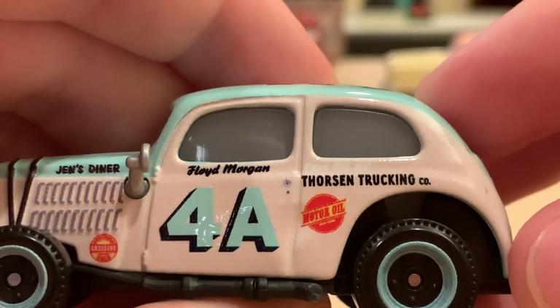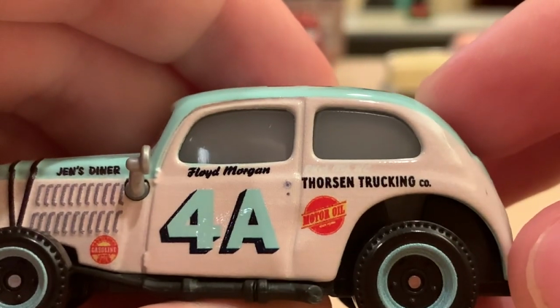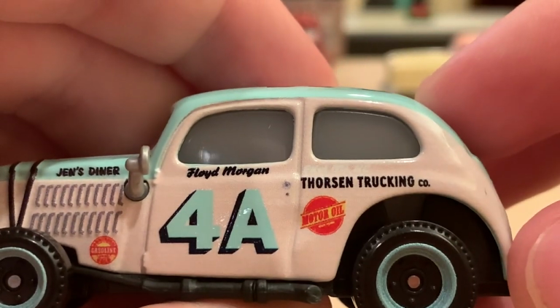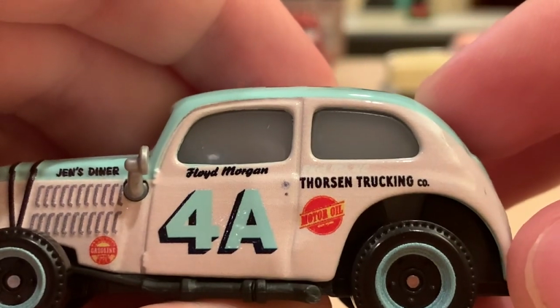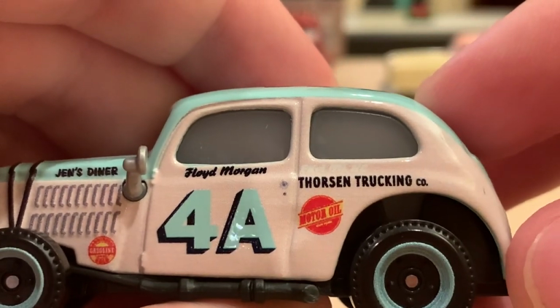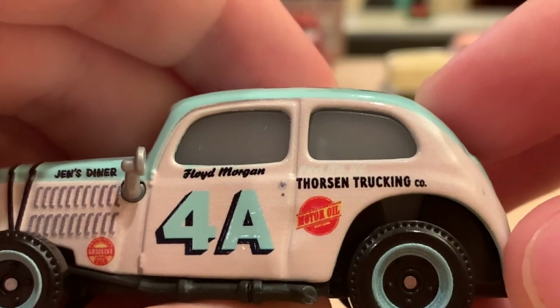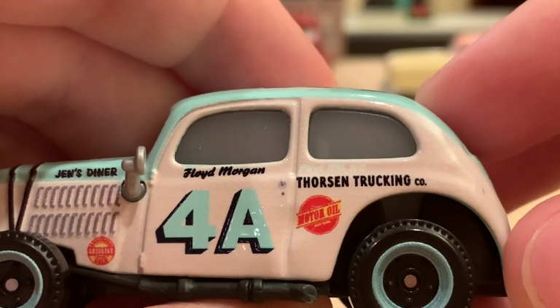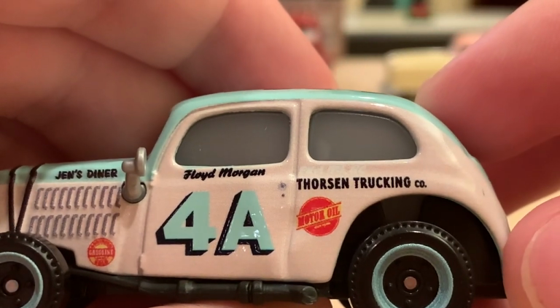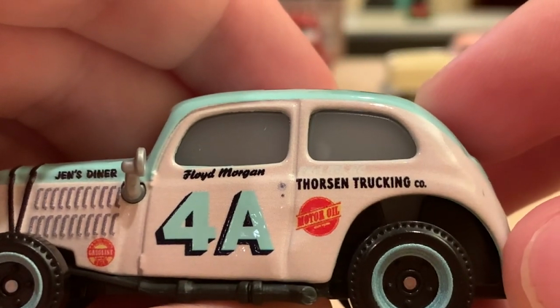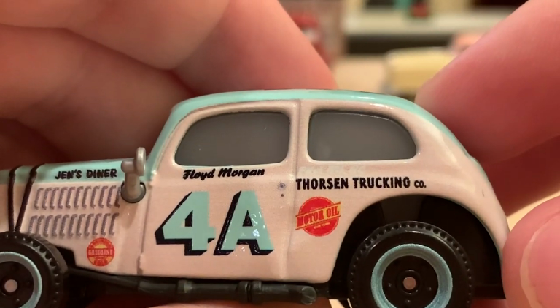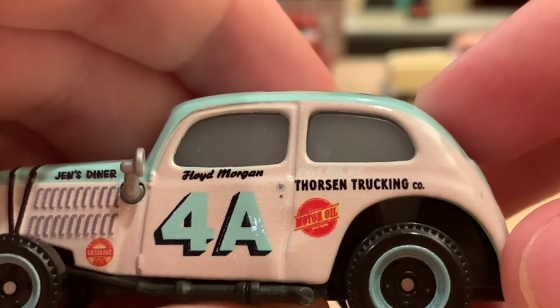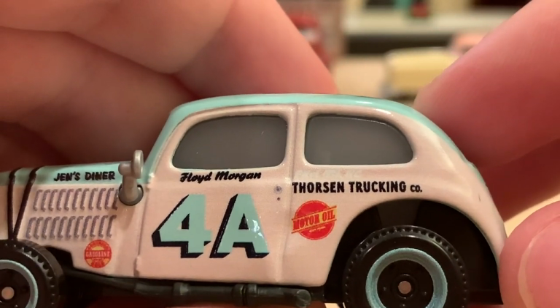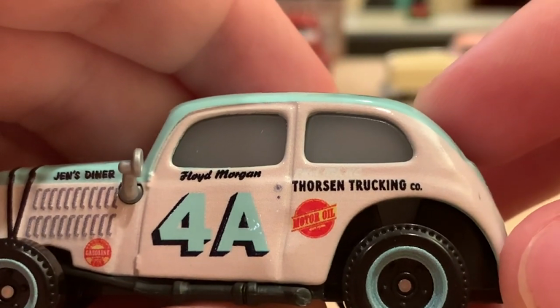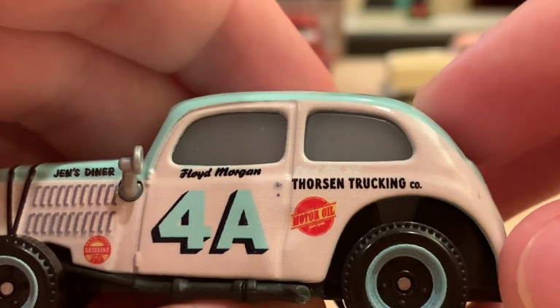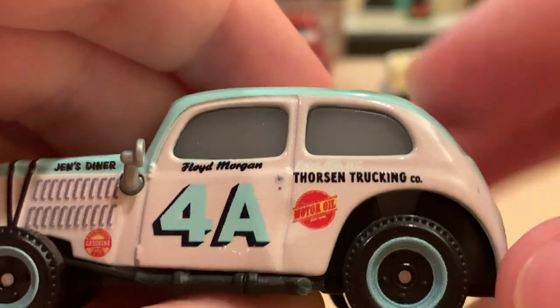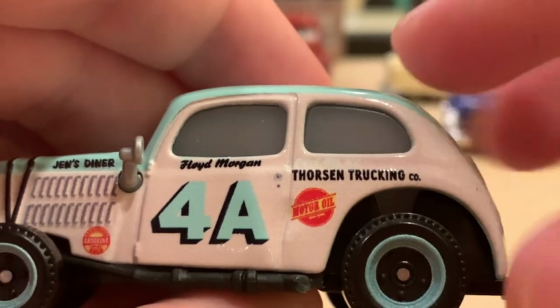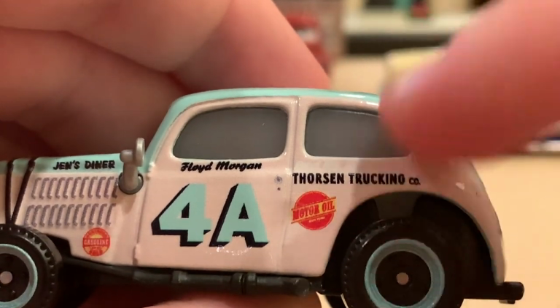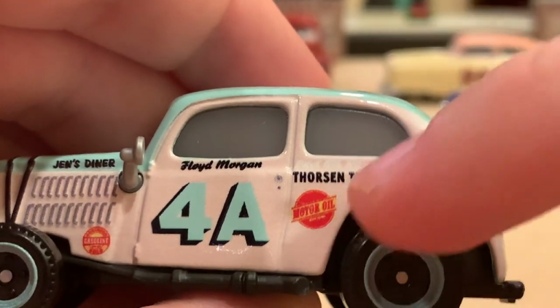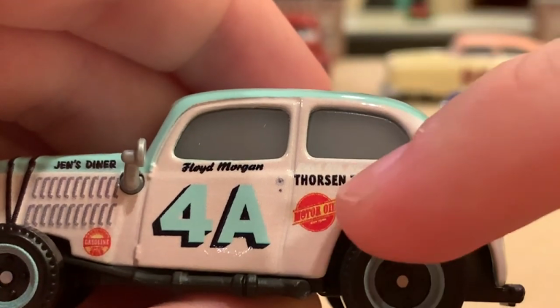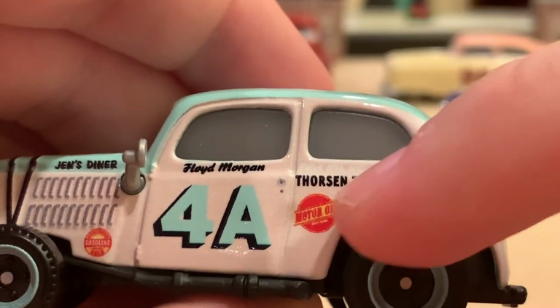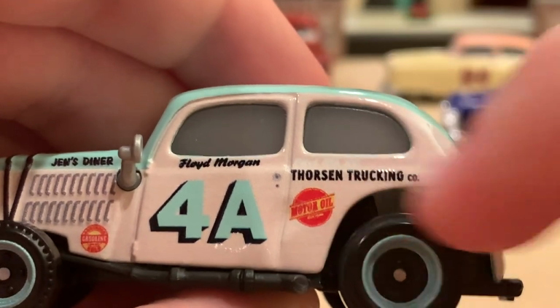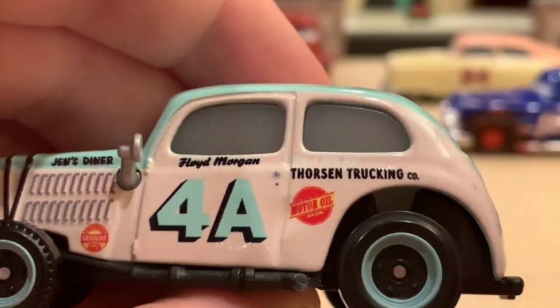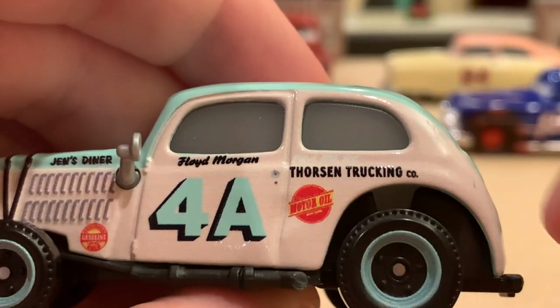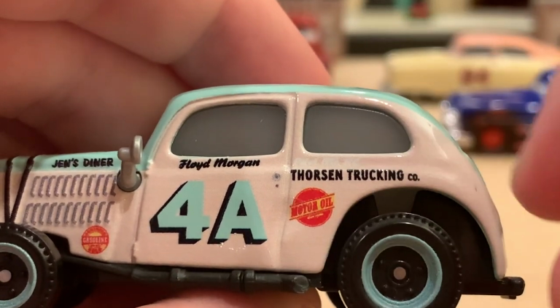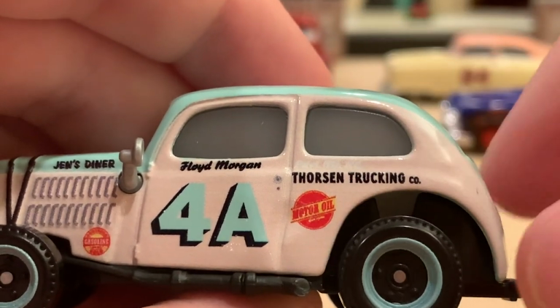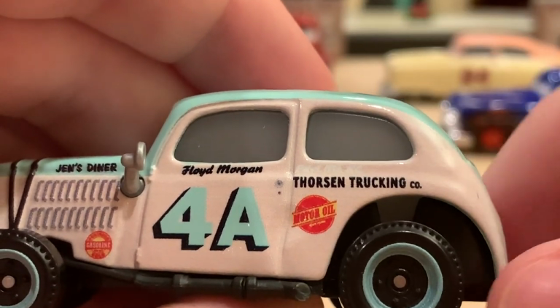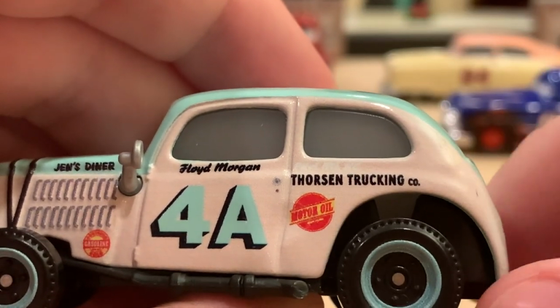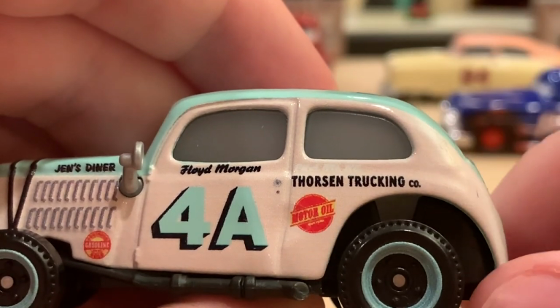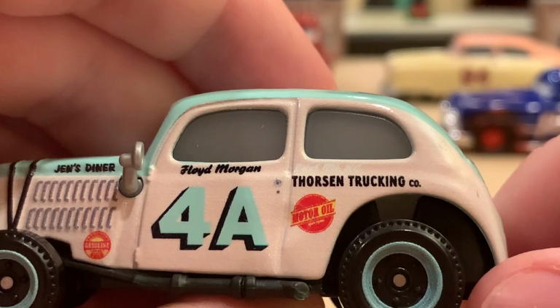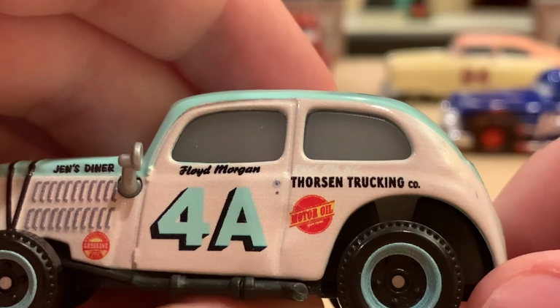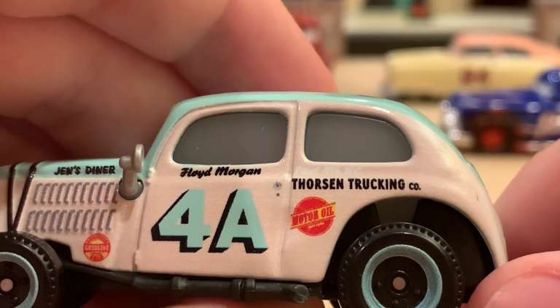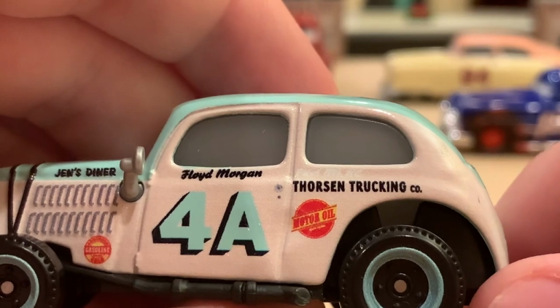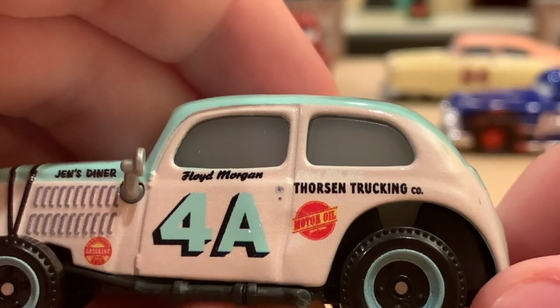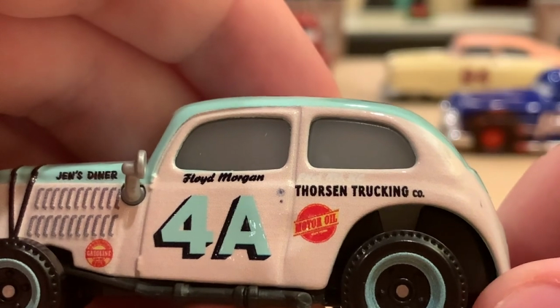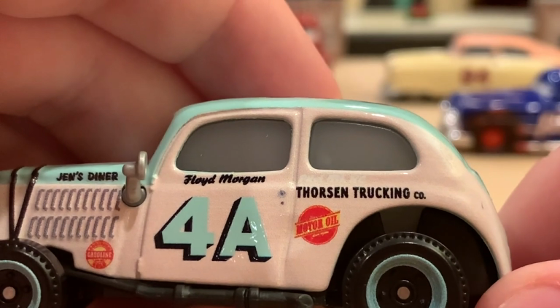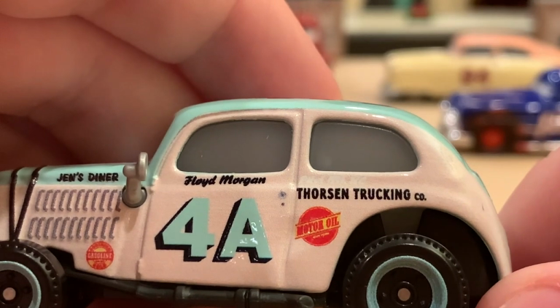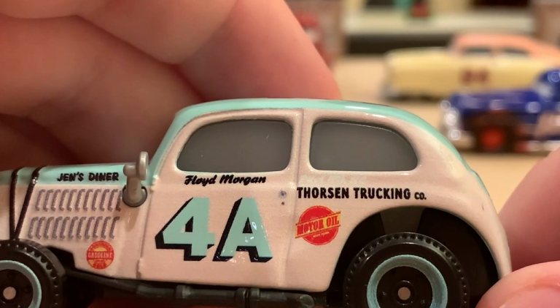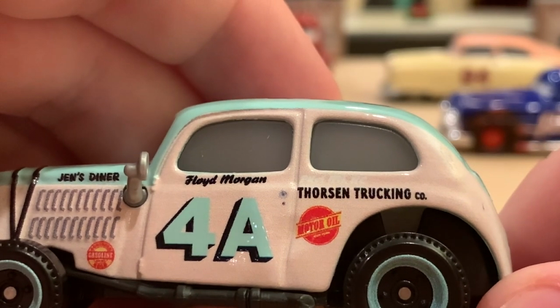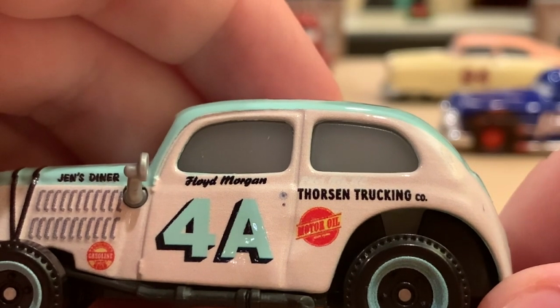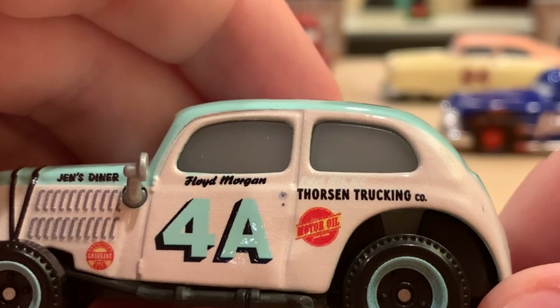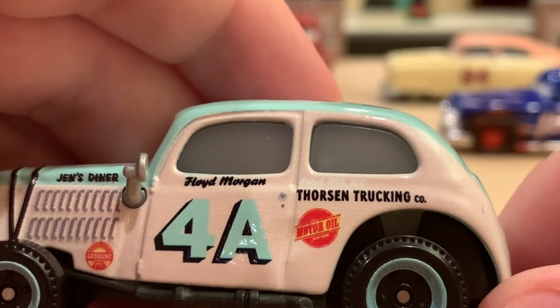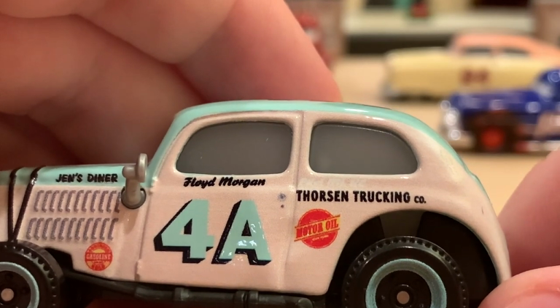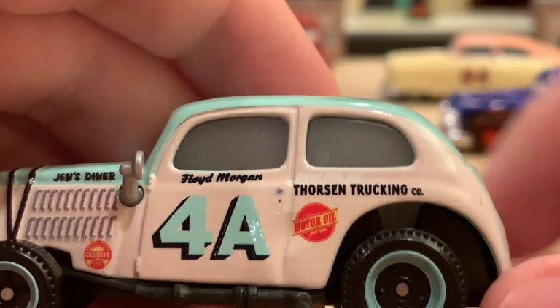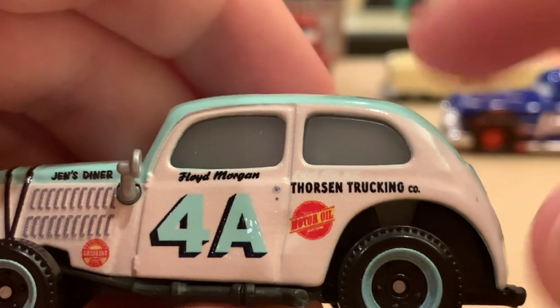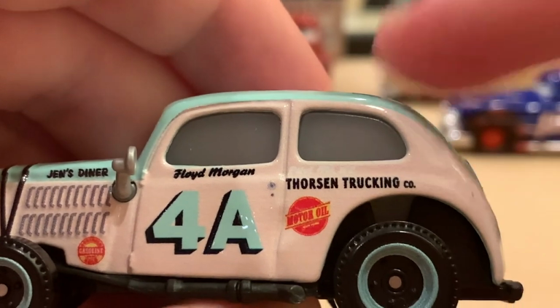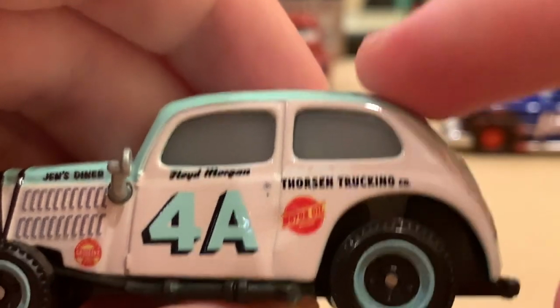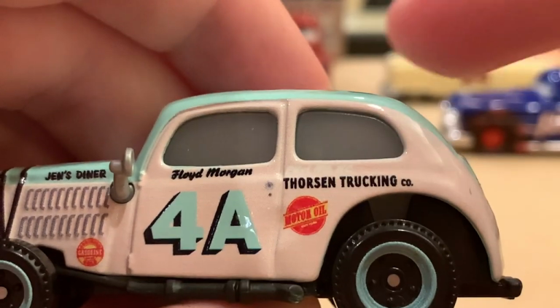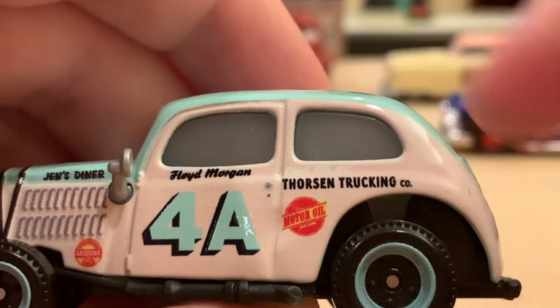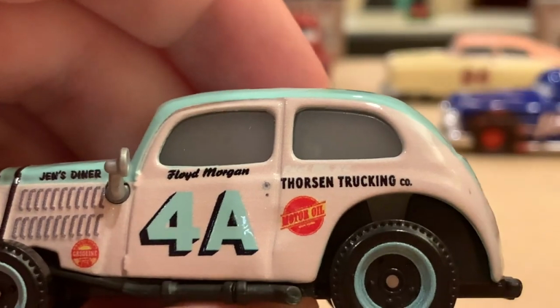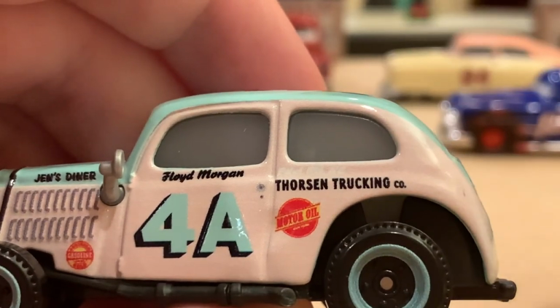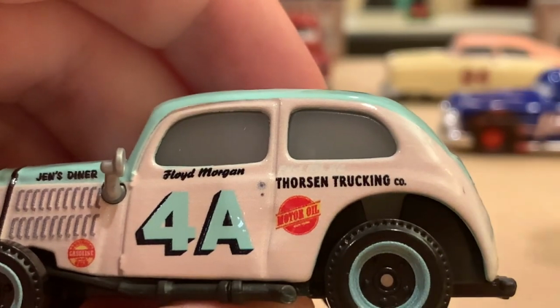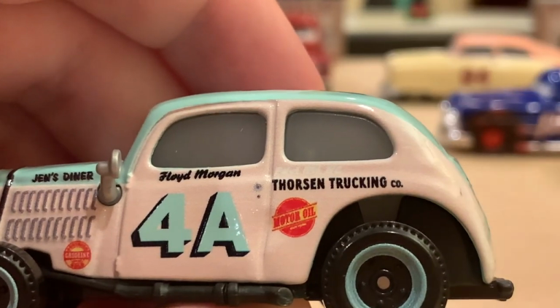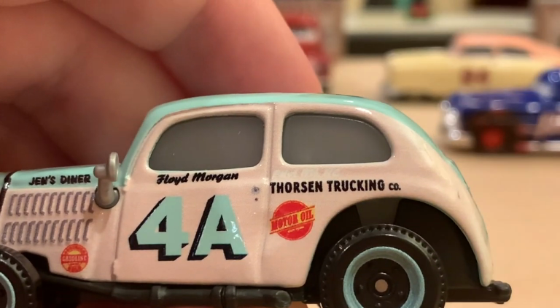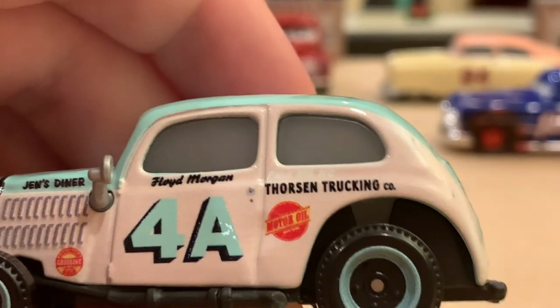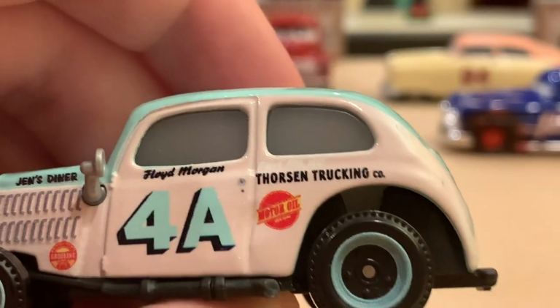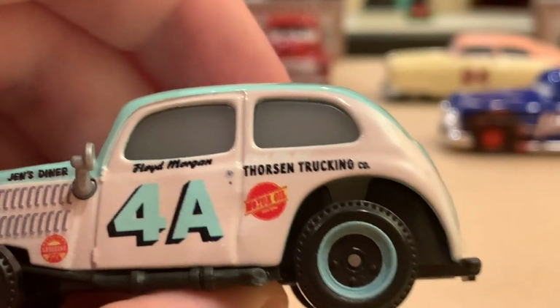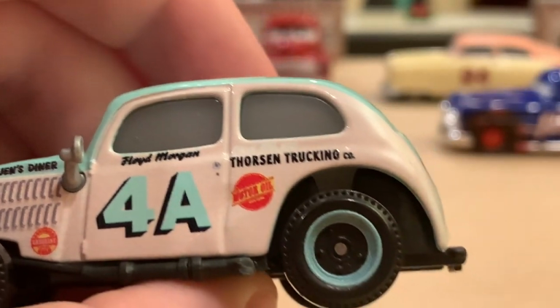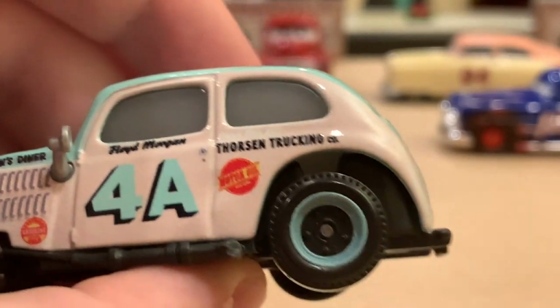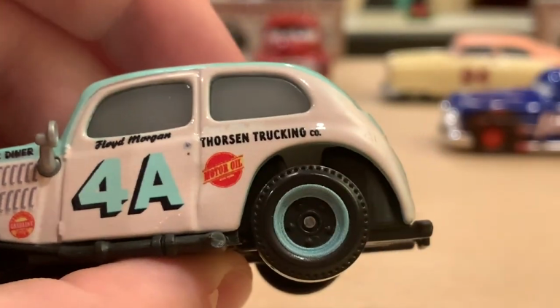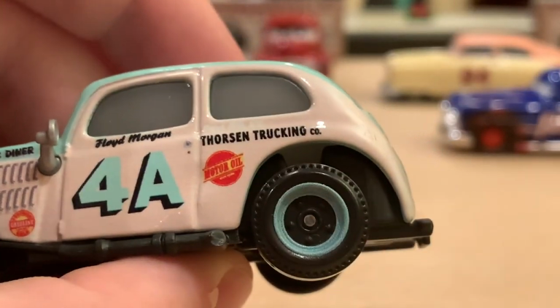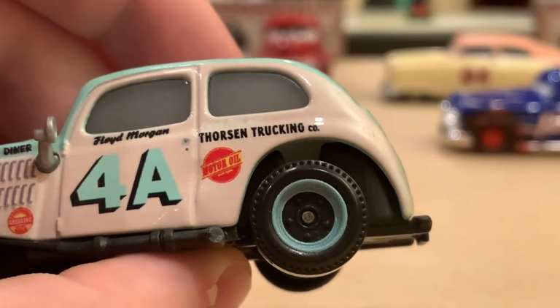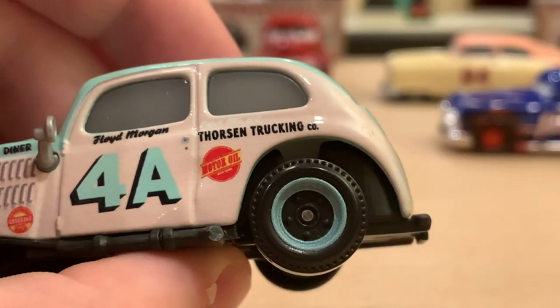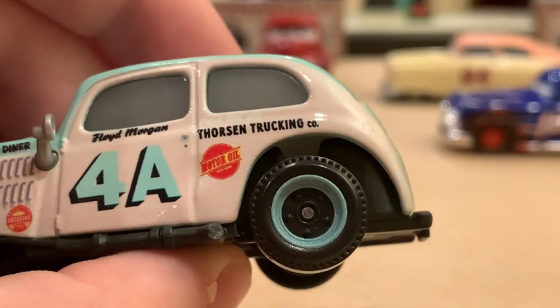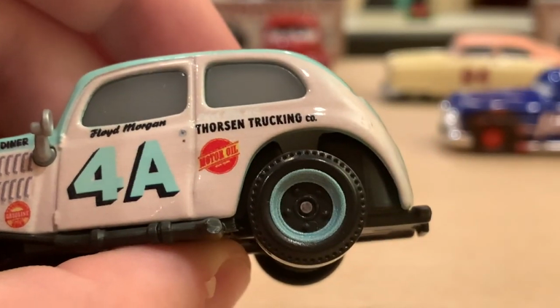Thorsen Trucking Company and Motor Oil are other sponsors of his, and we've seen both of those before on other retro racers.